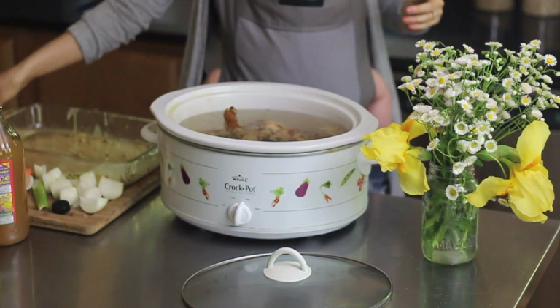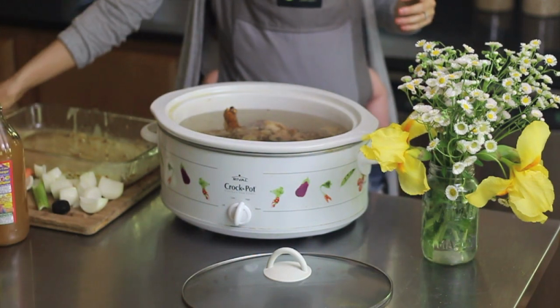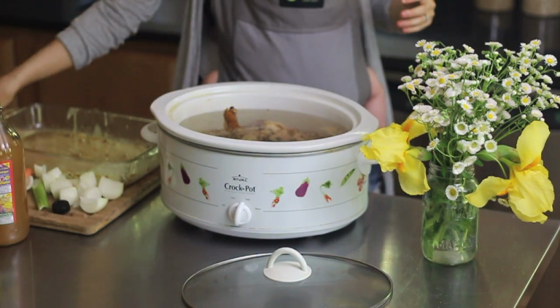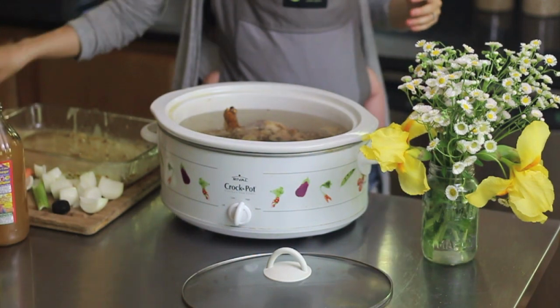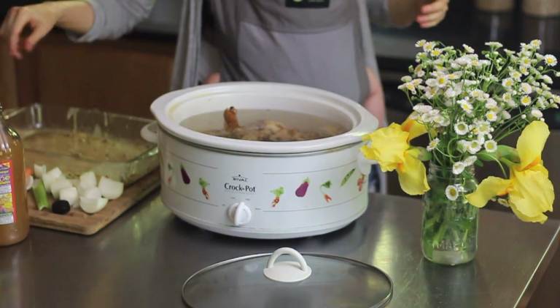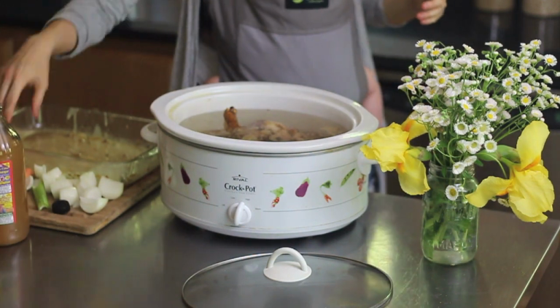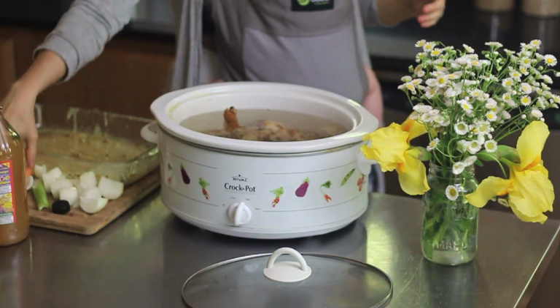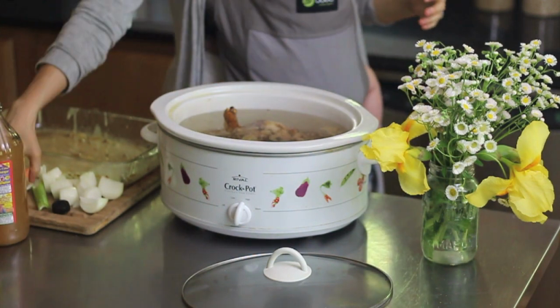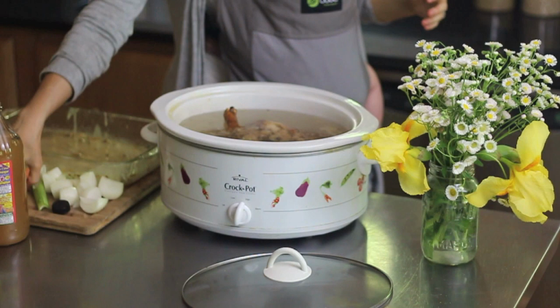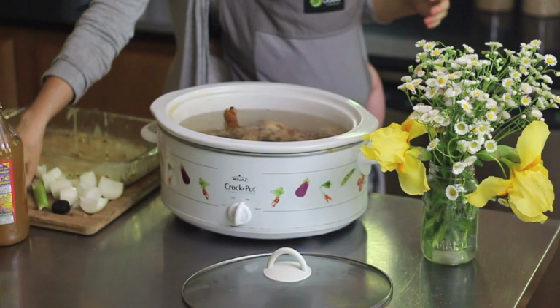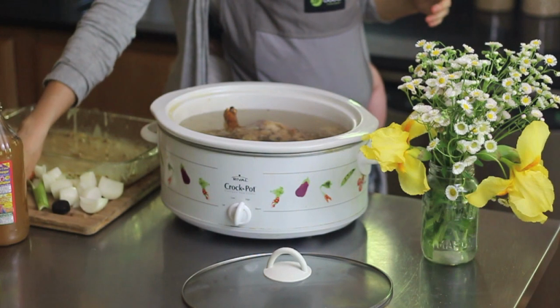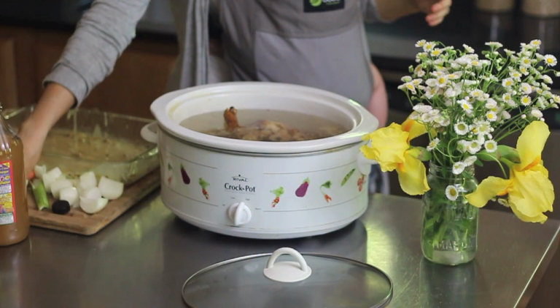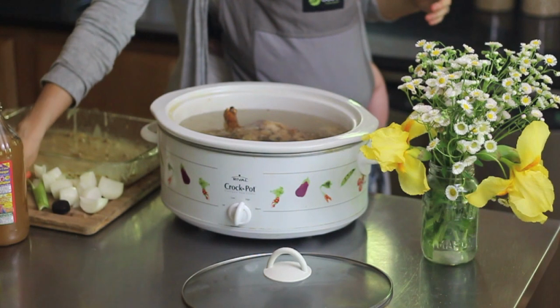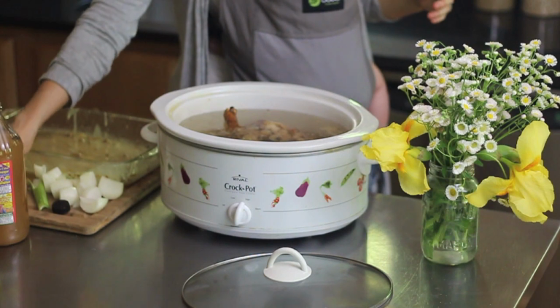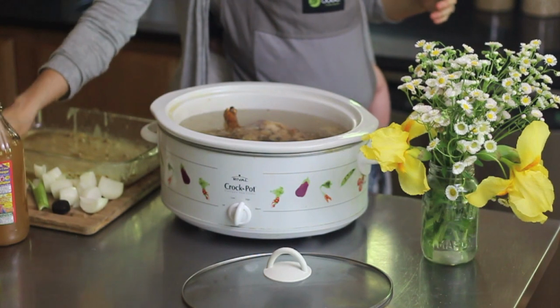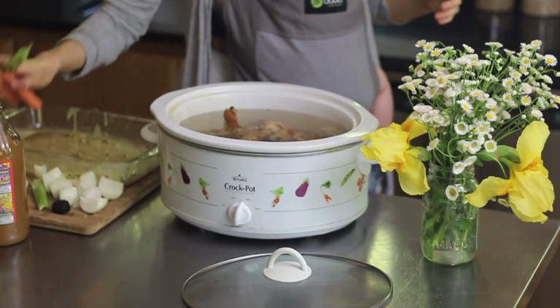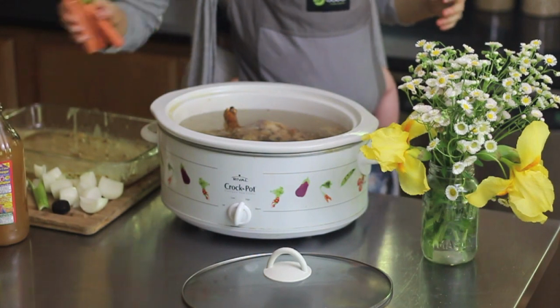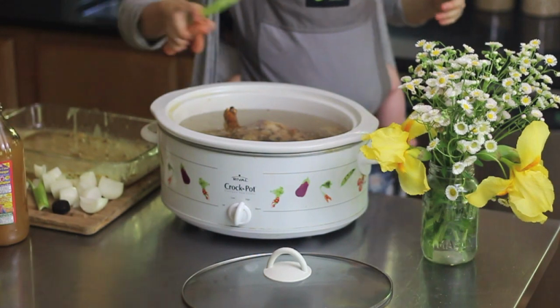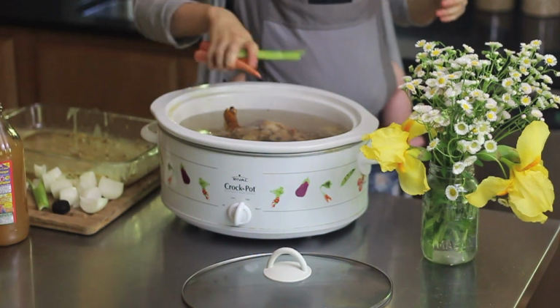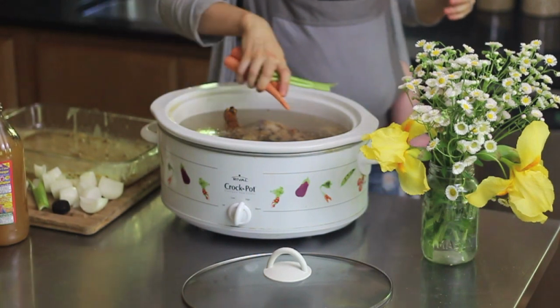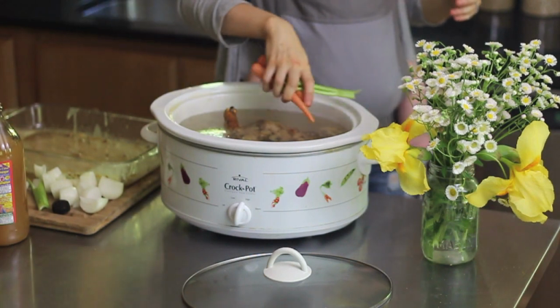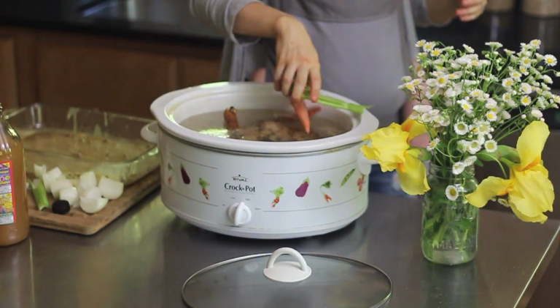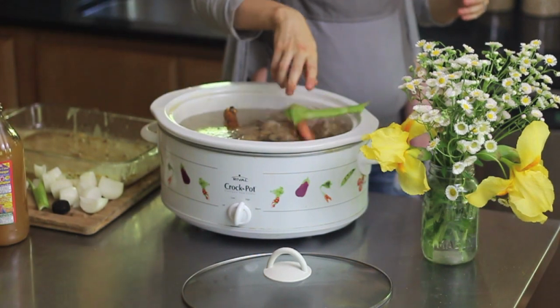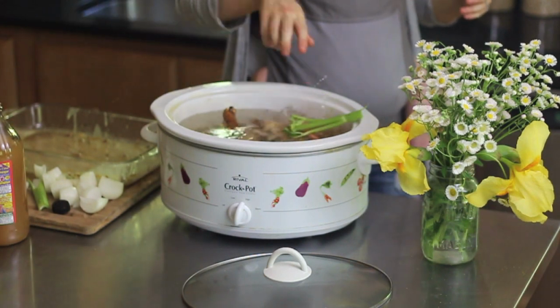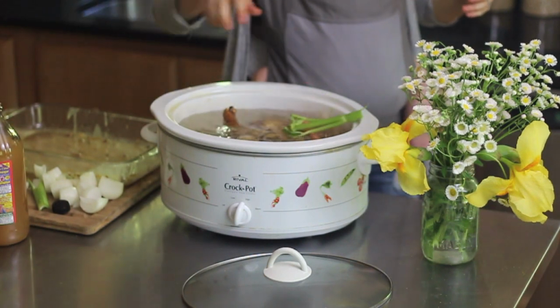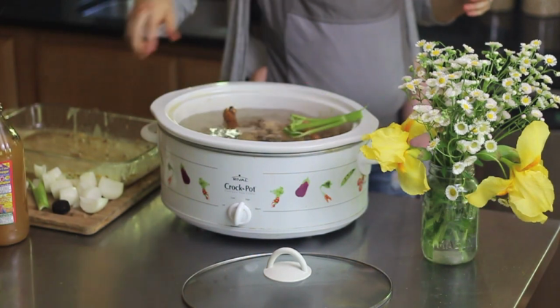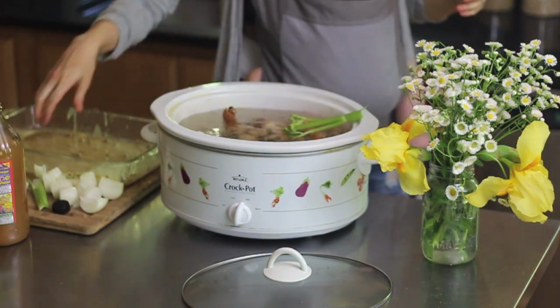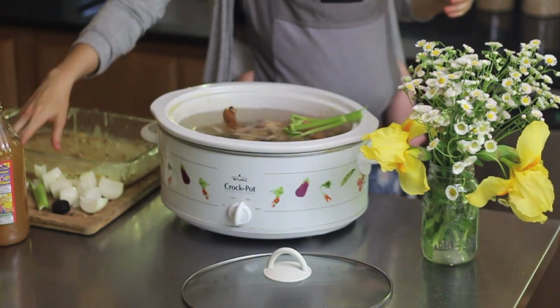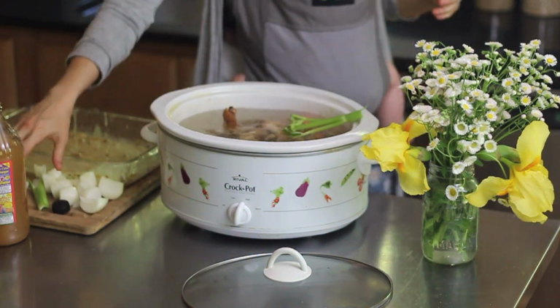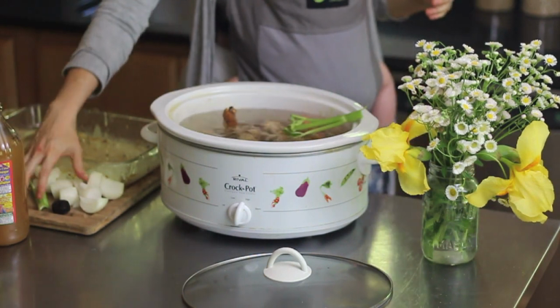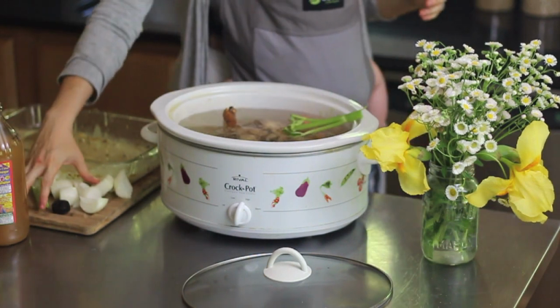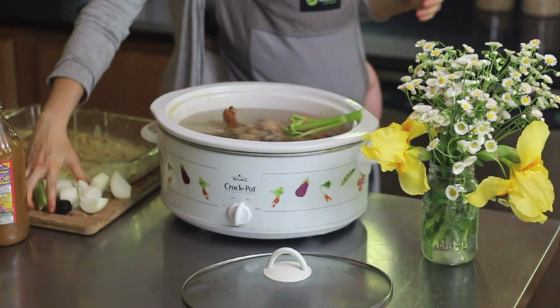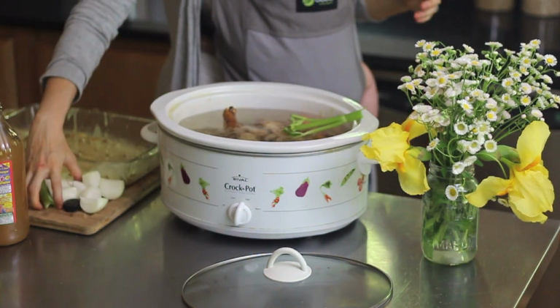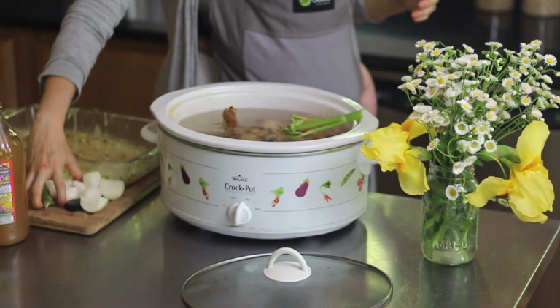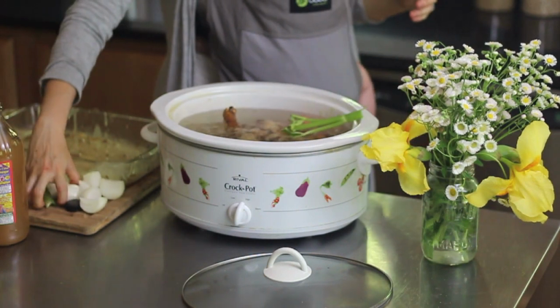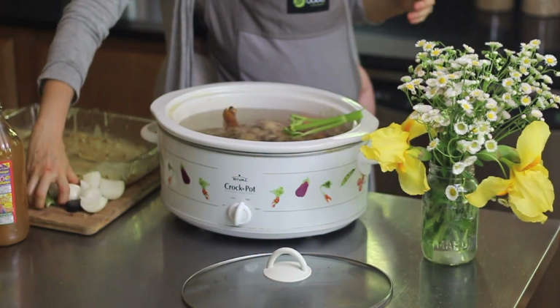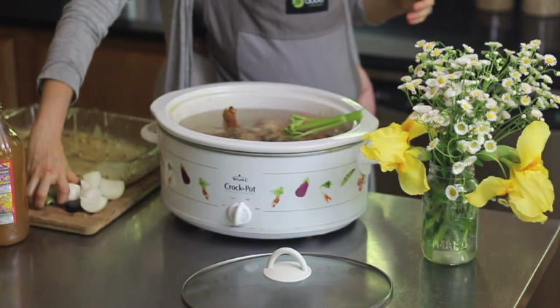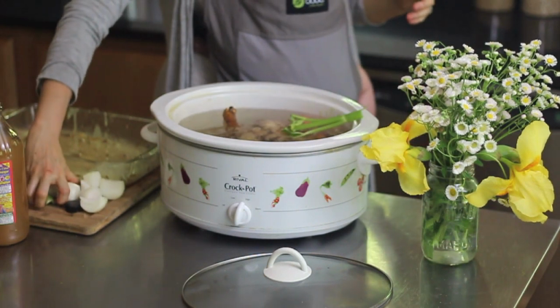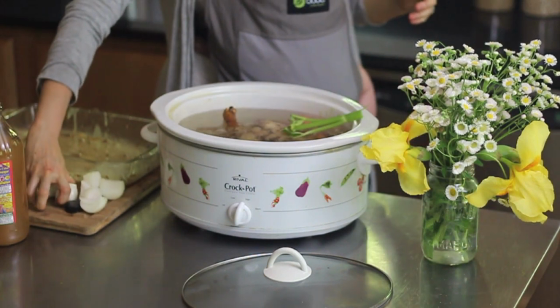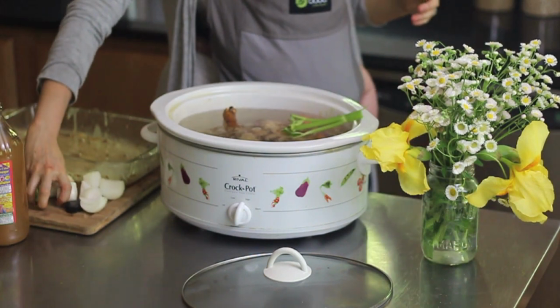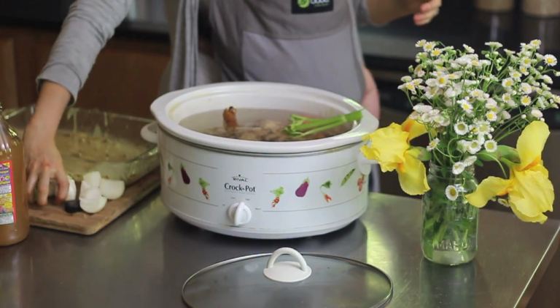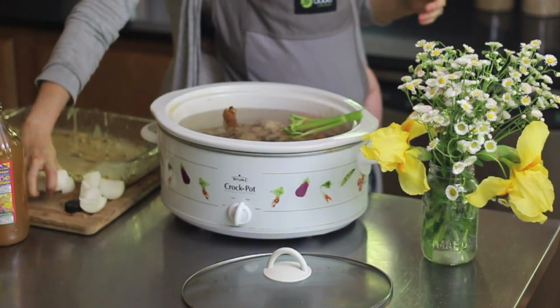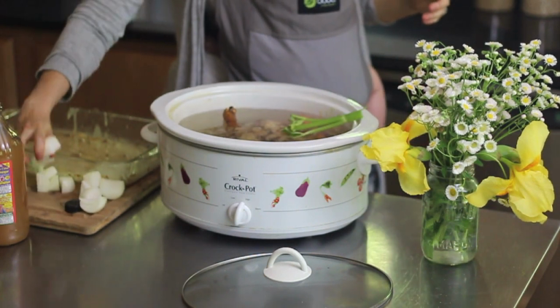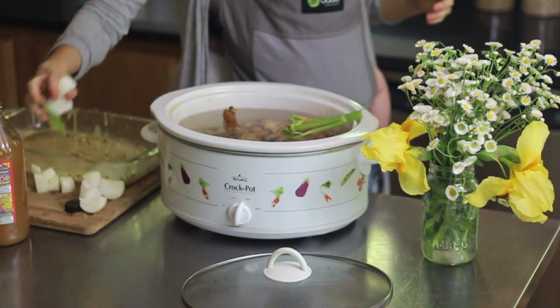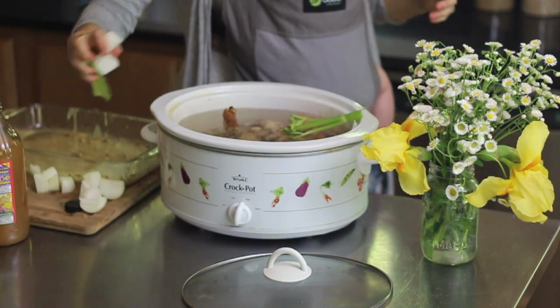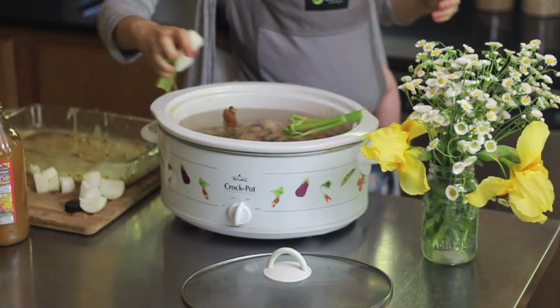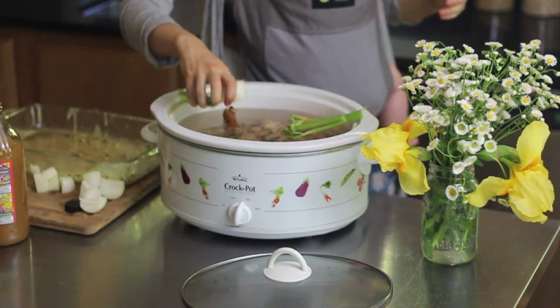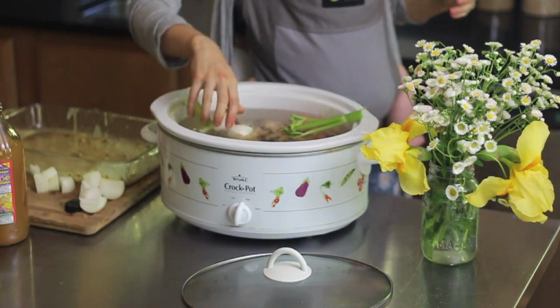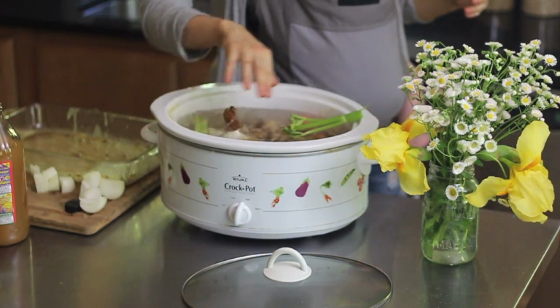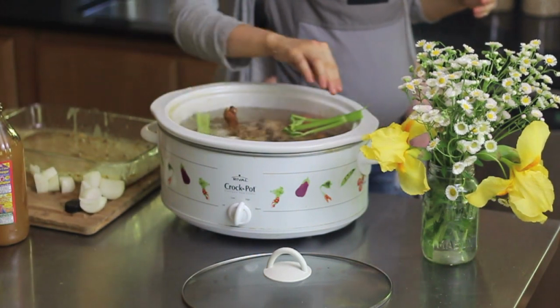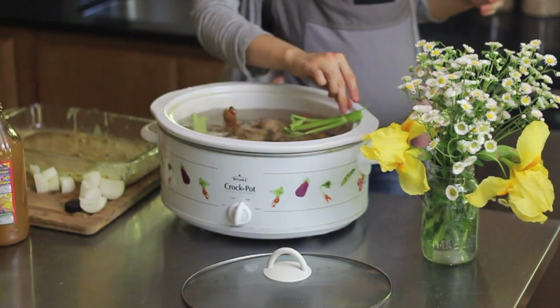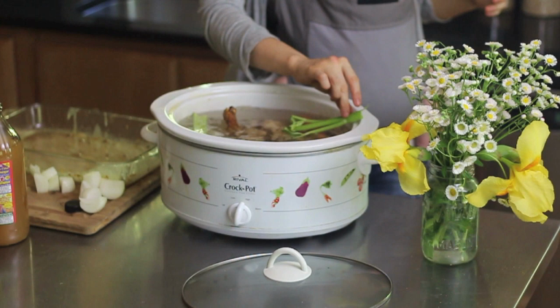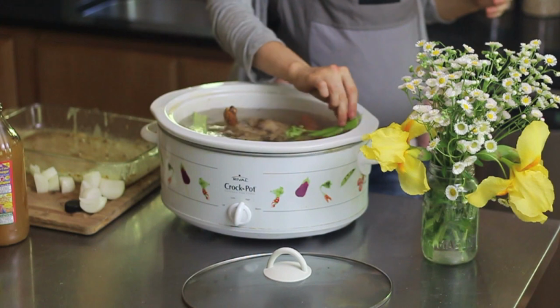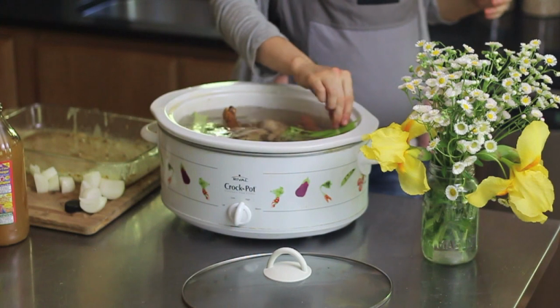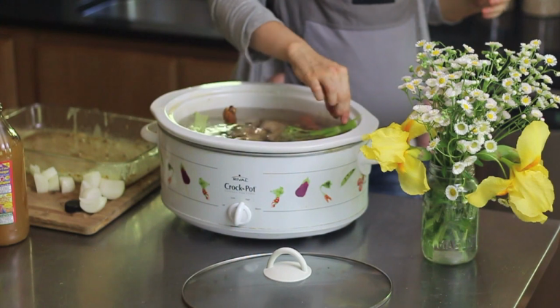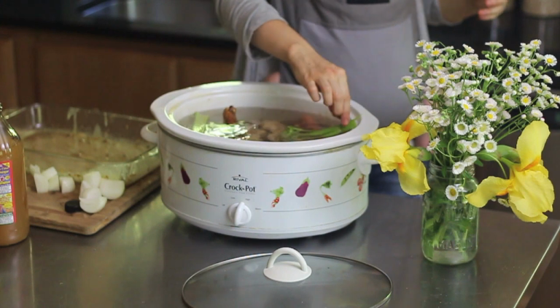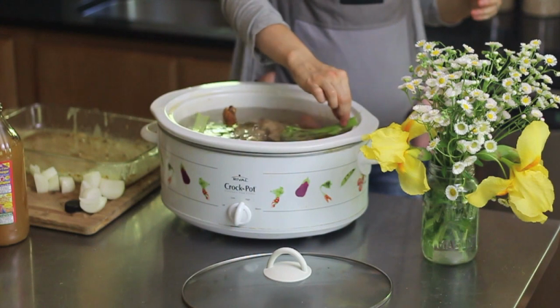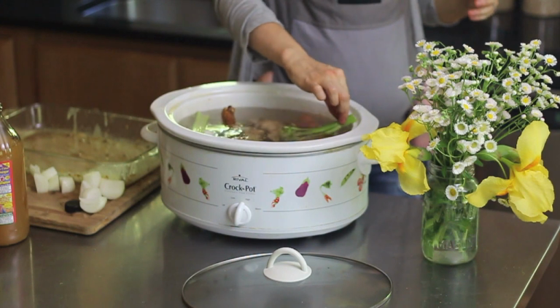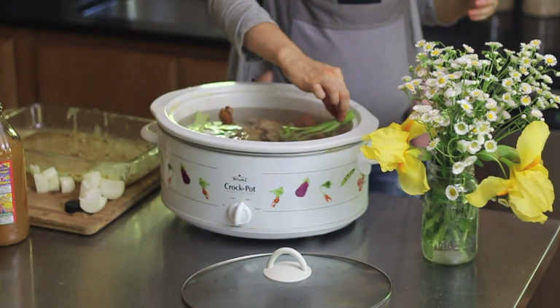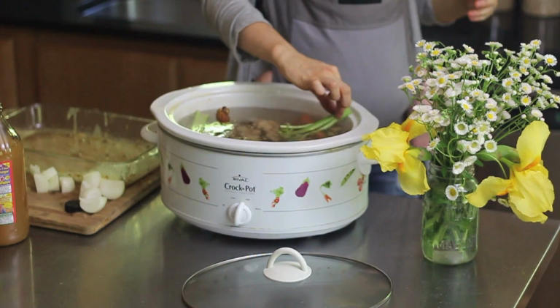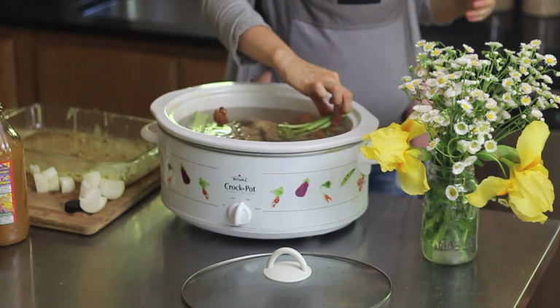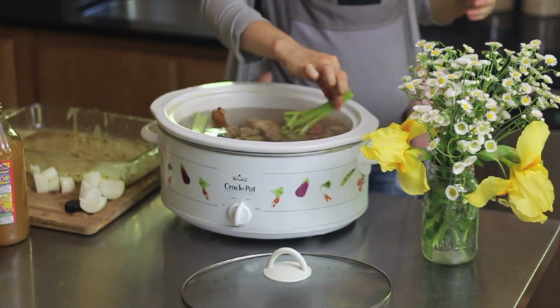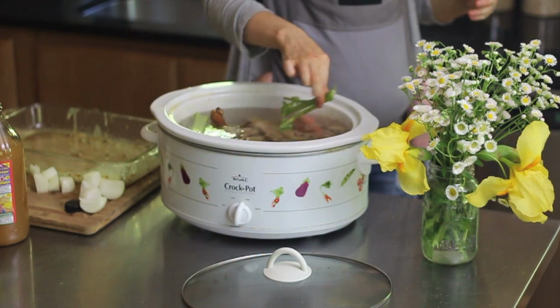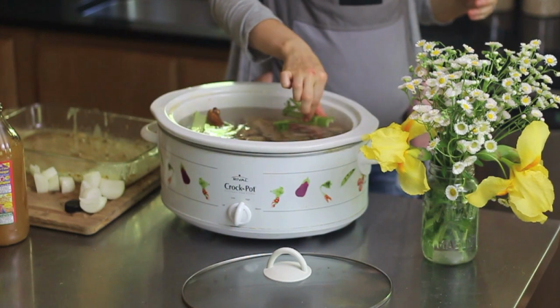Now I'm going to add a few veggie scraps for flavor. I've got some celery, some carrot, and some onion.